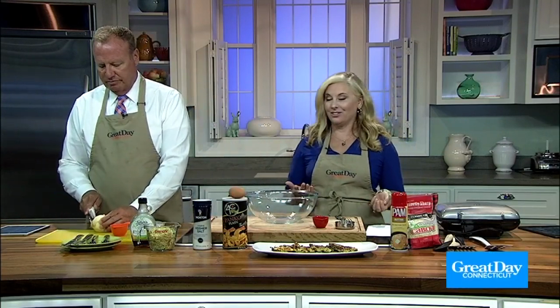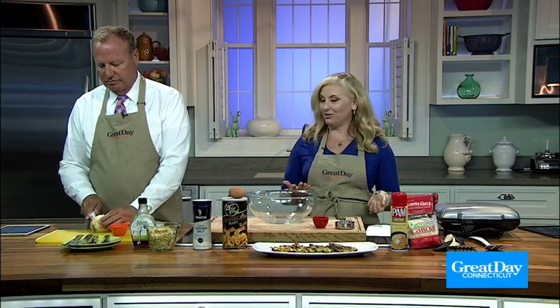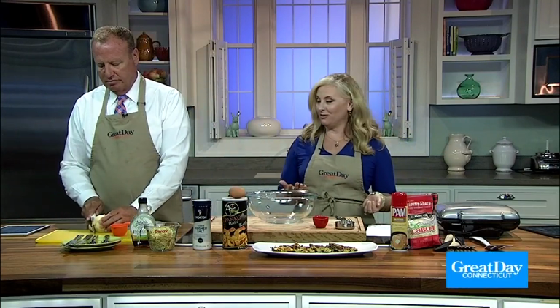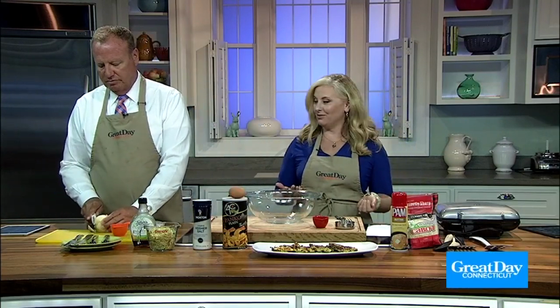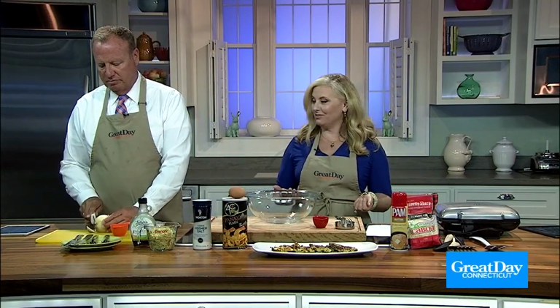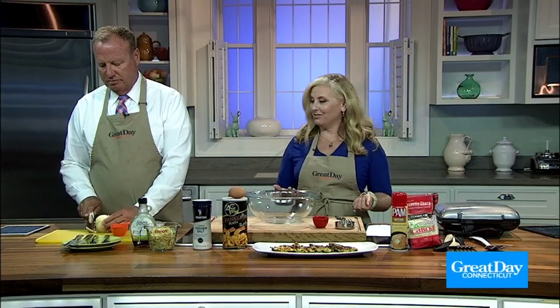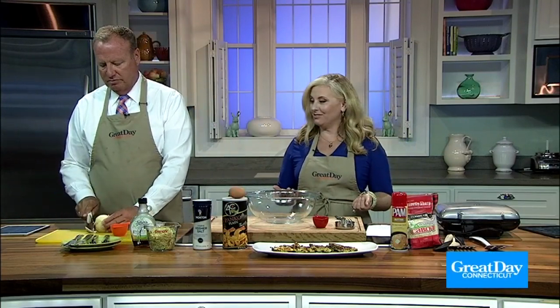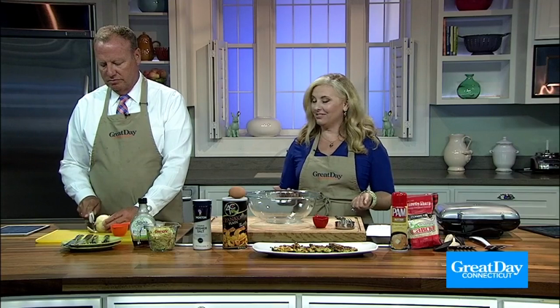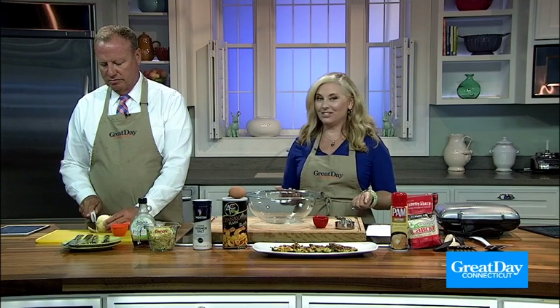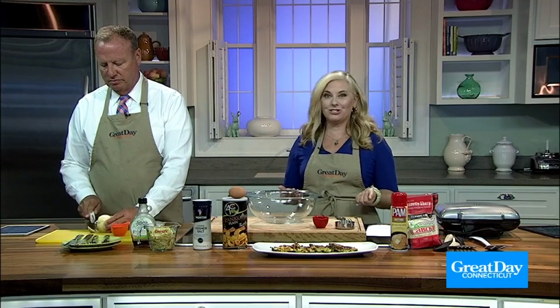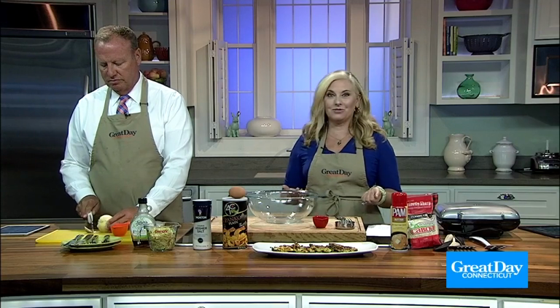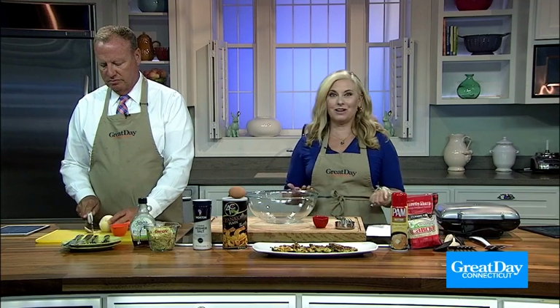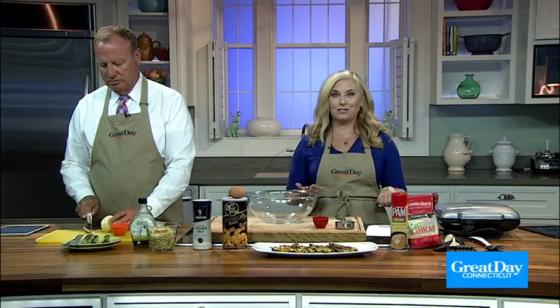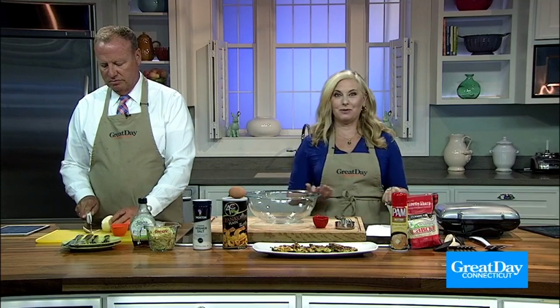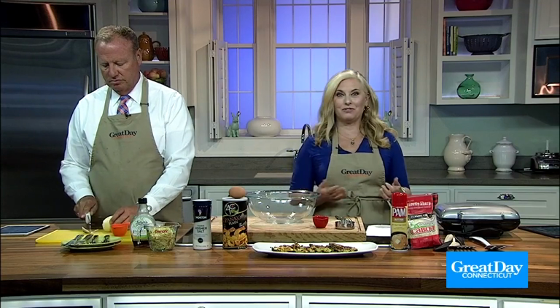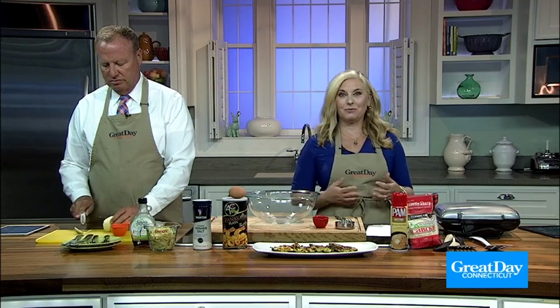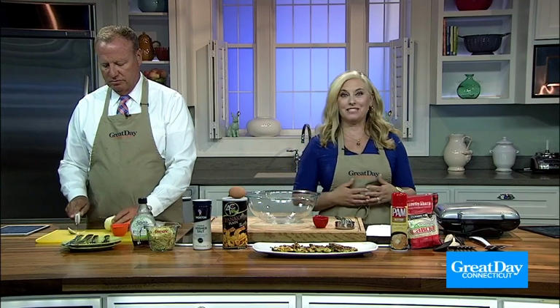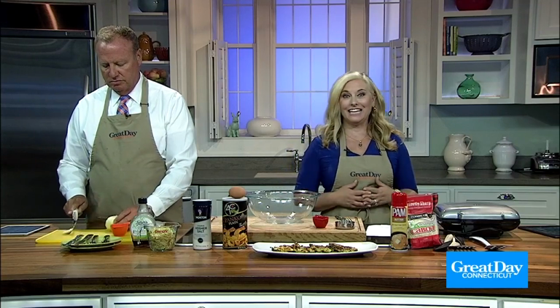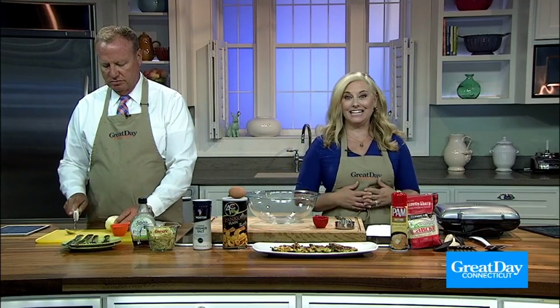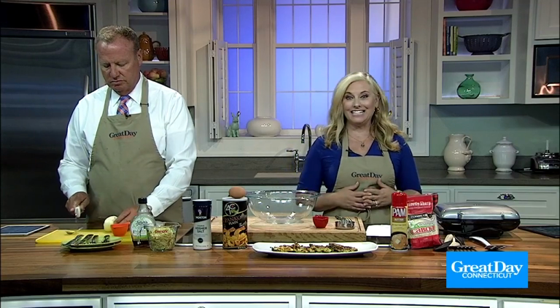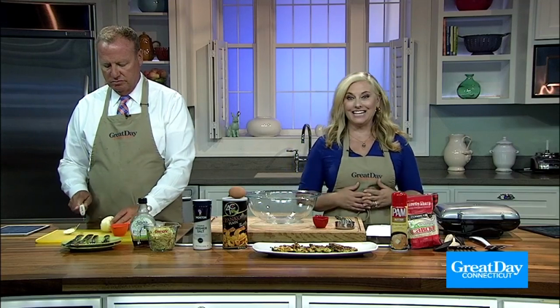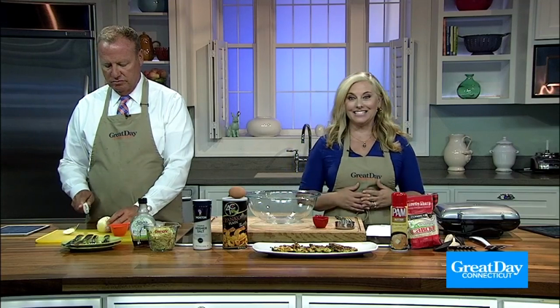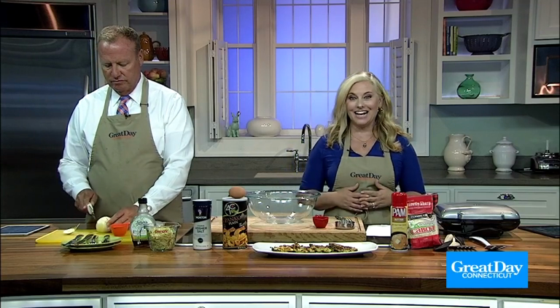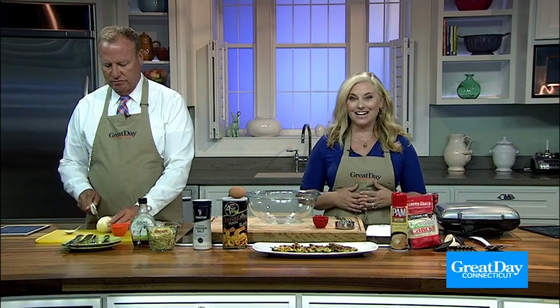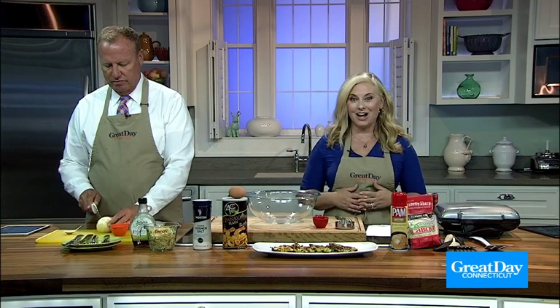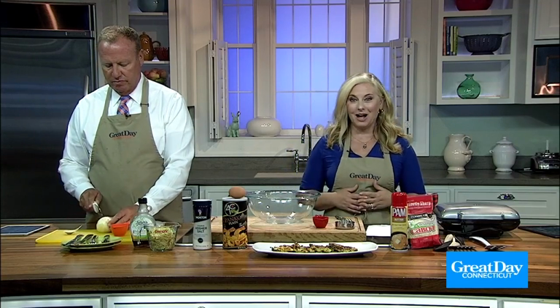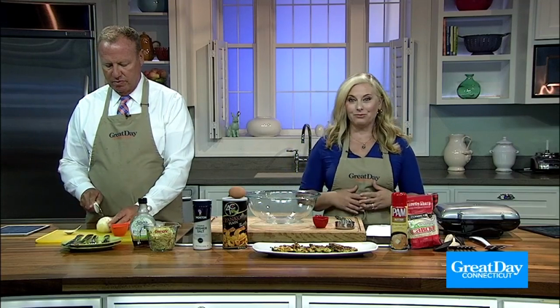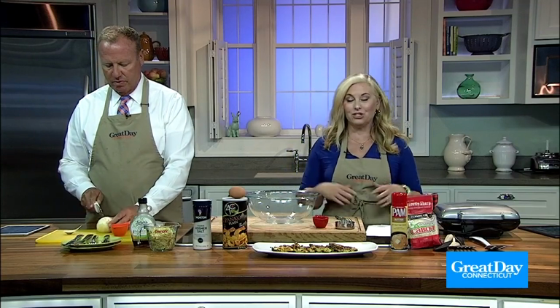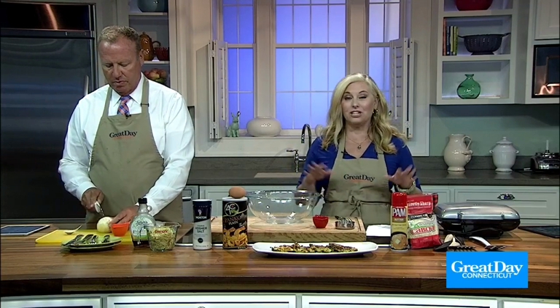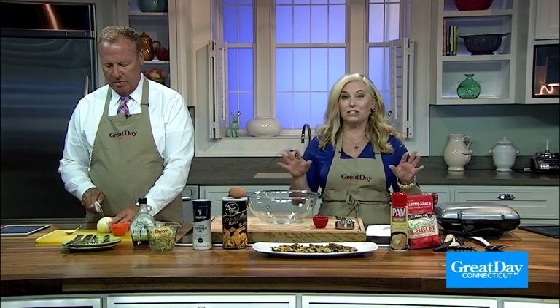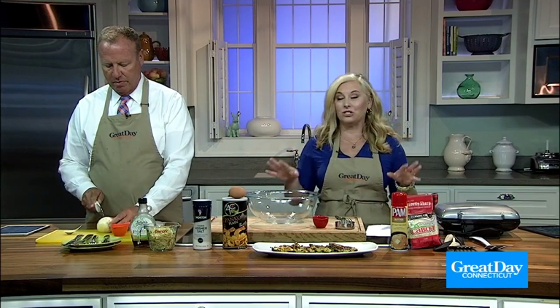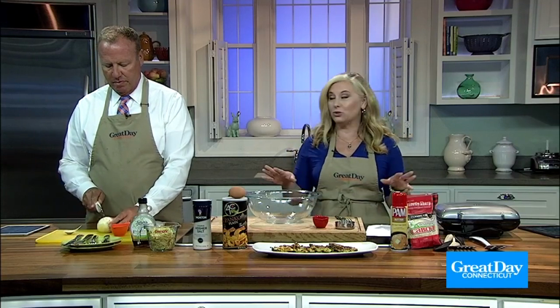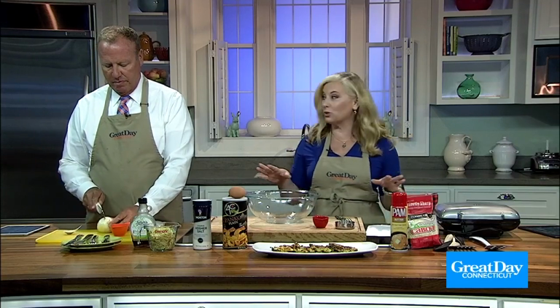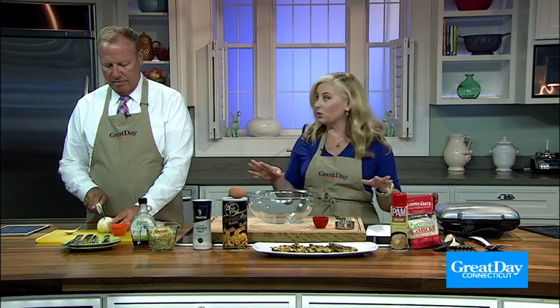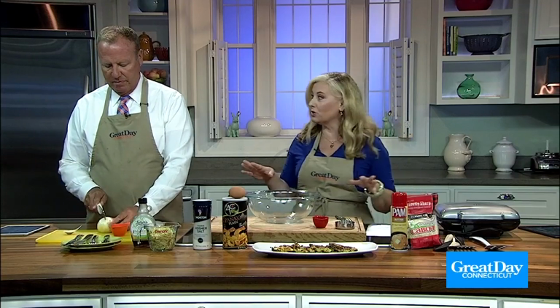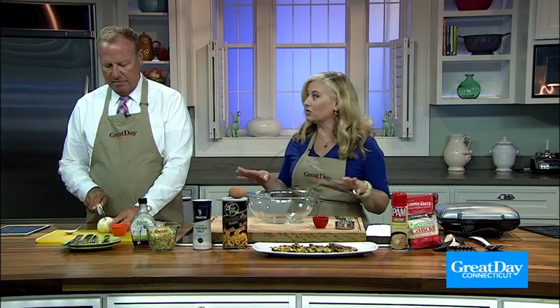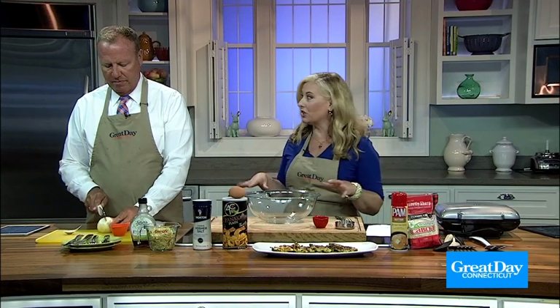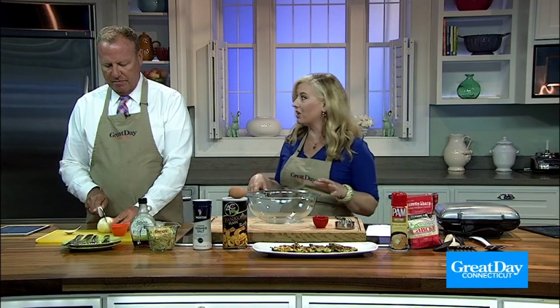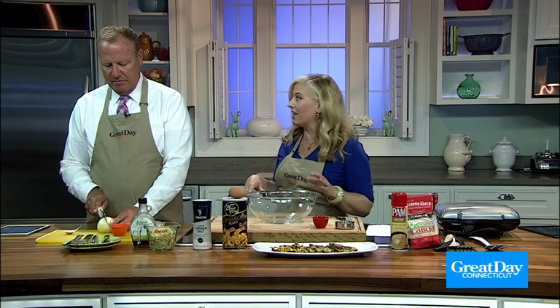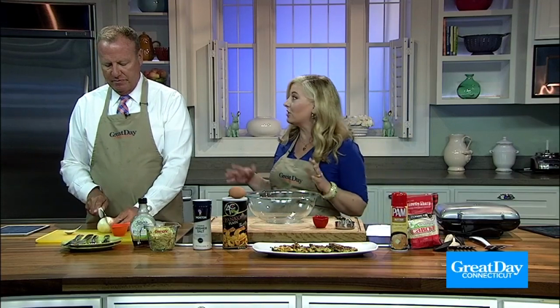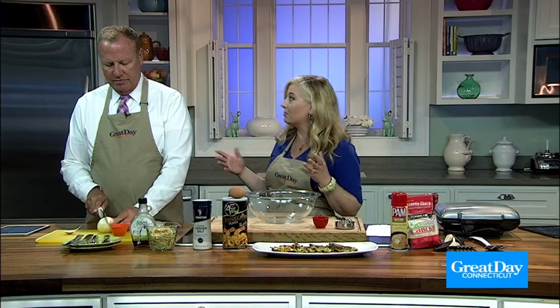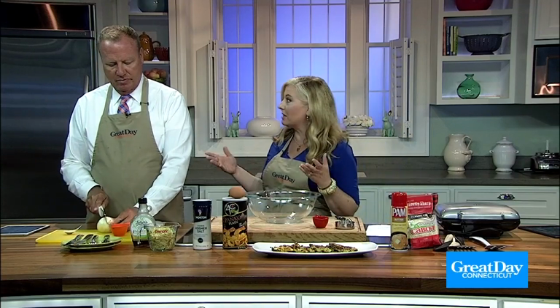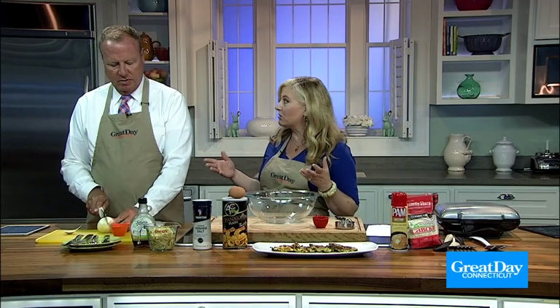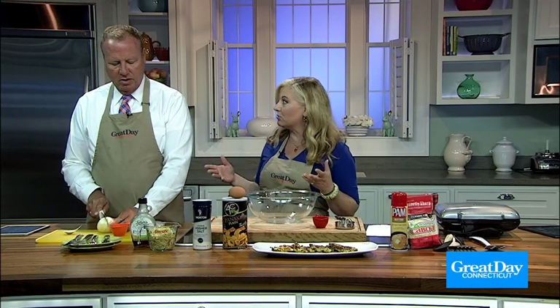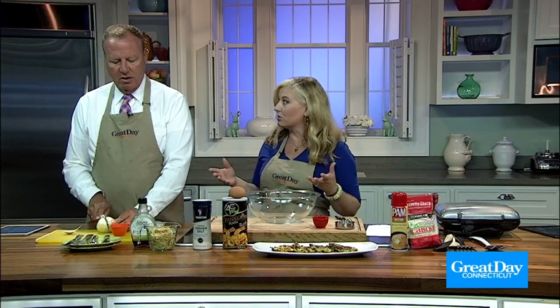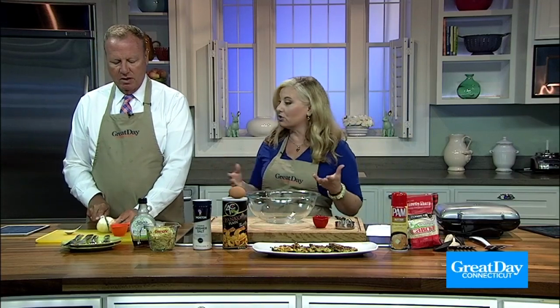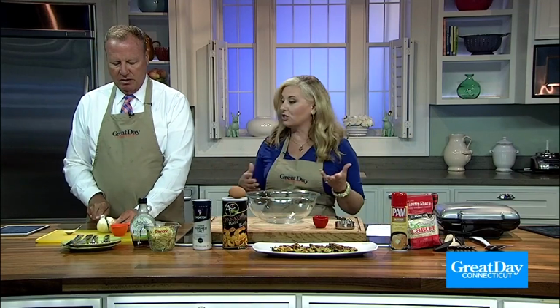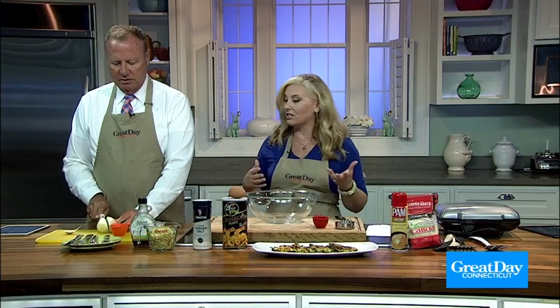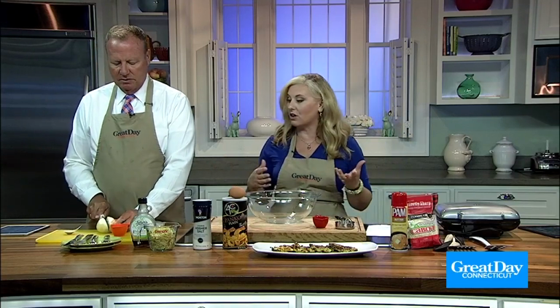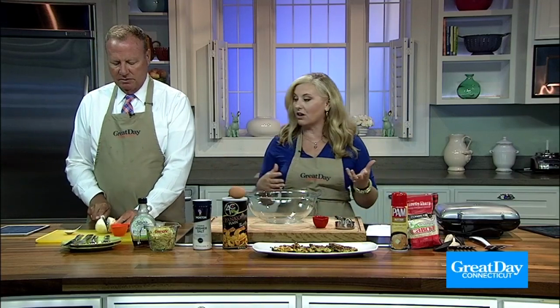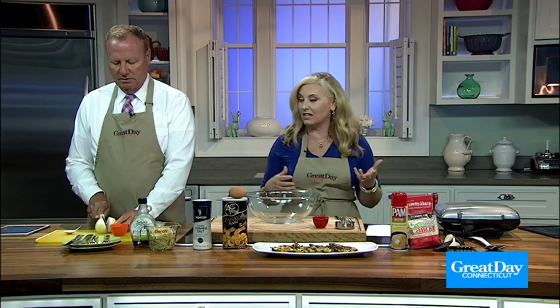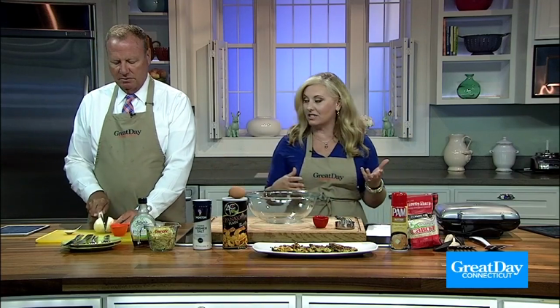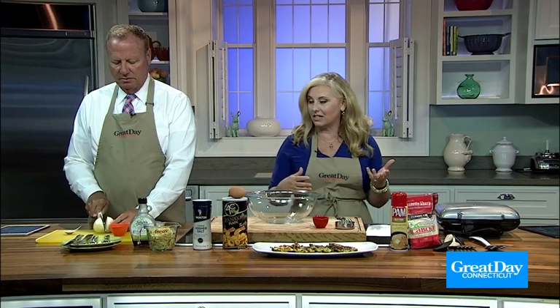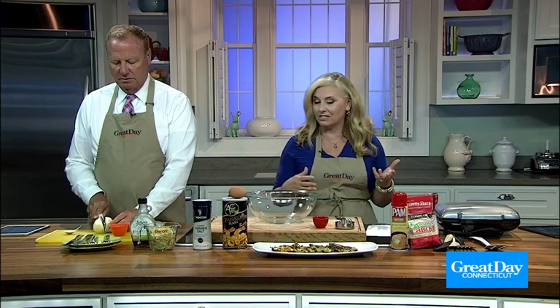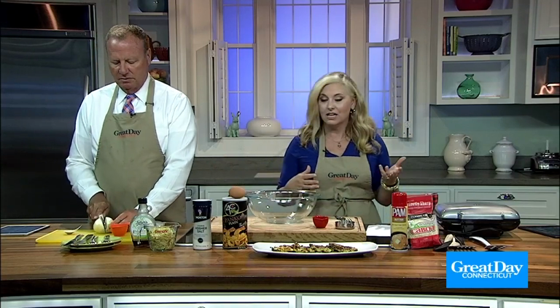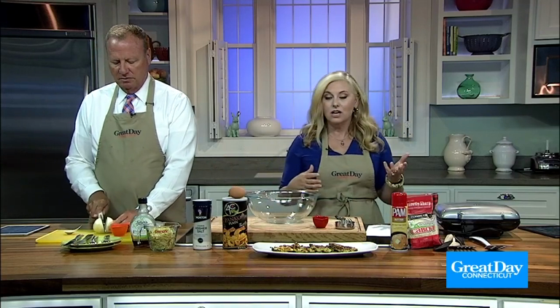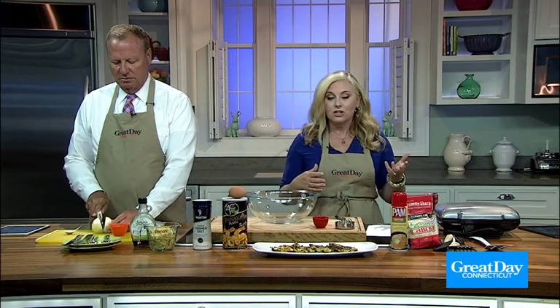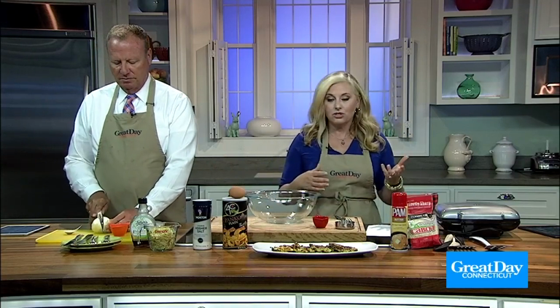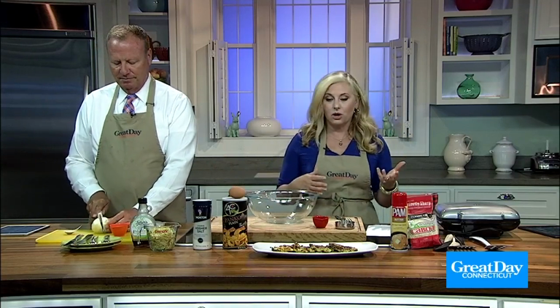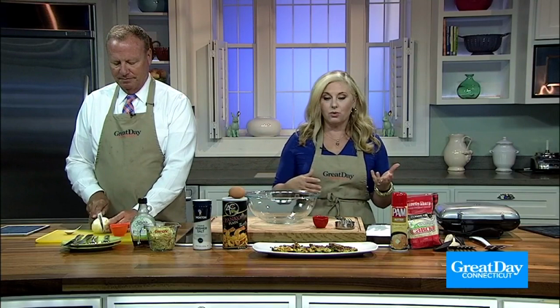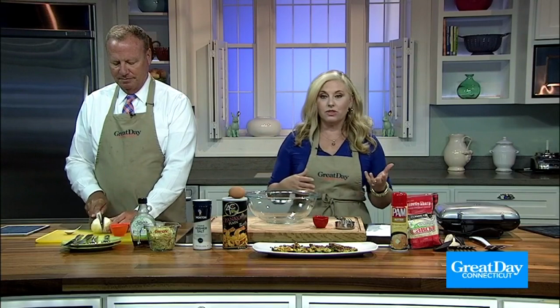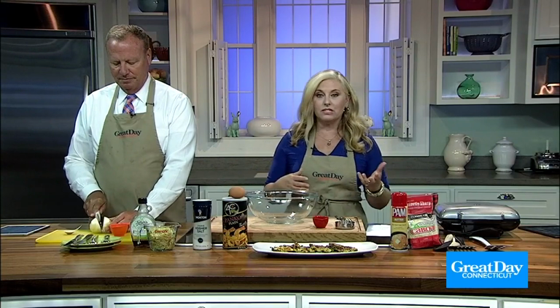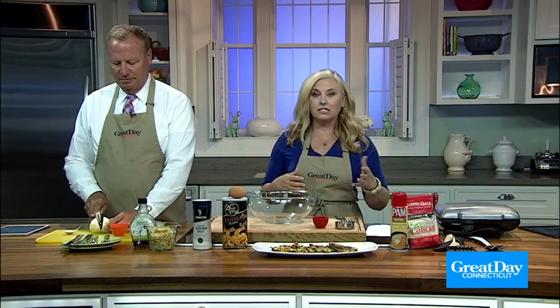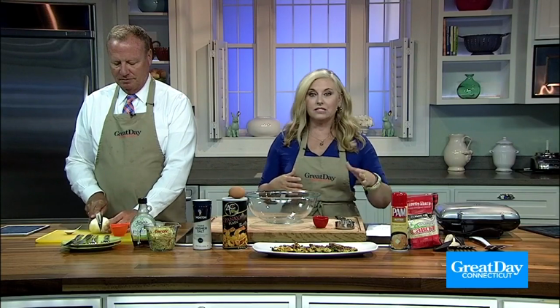This is a recipe from SkinnyTaste.com. She does zoodles and all that — you can make zoodles. She does all kinds of things.